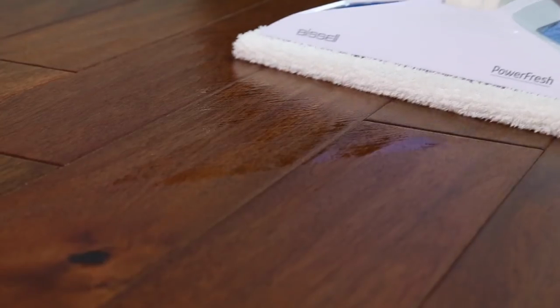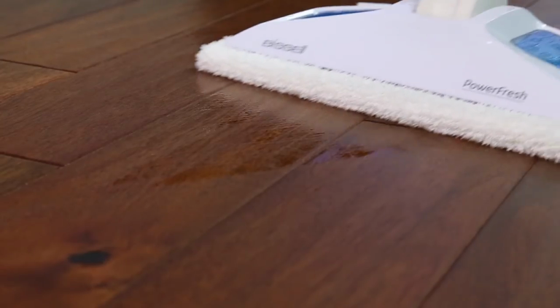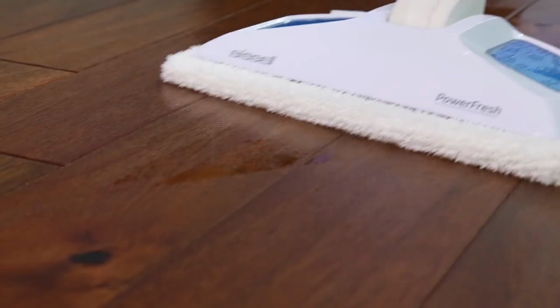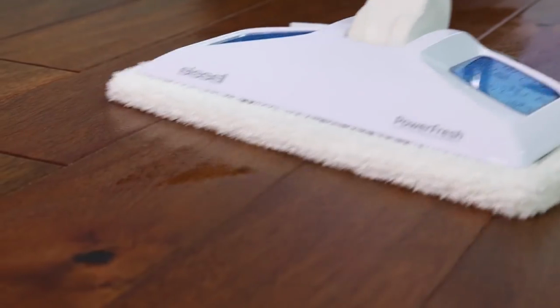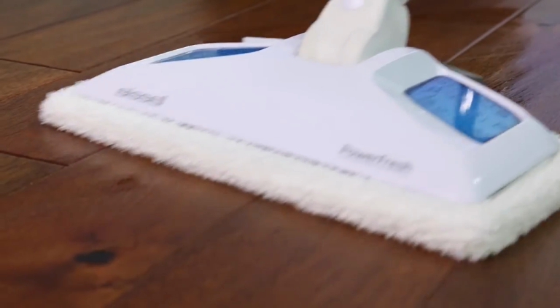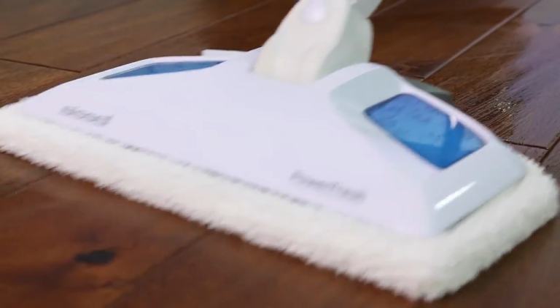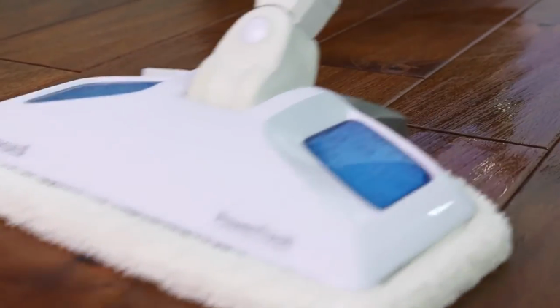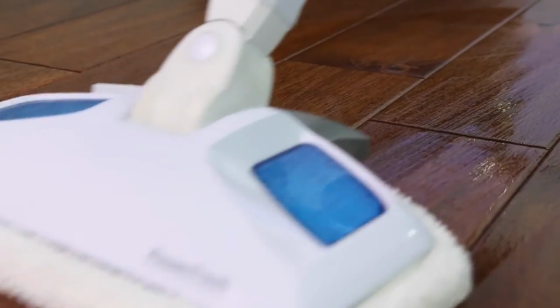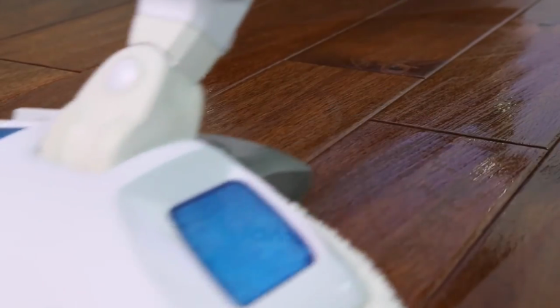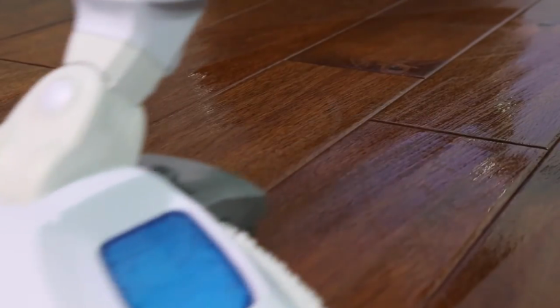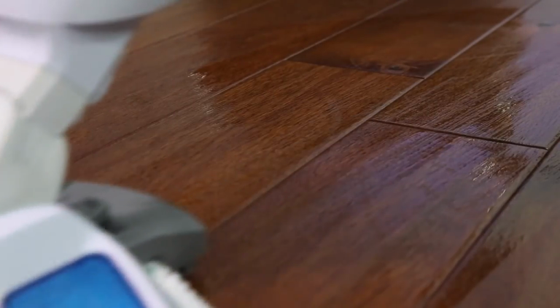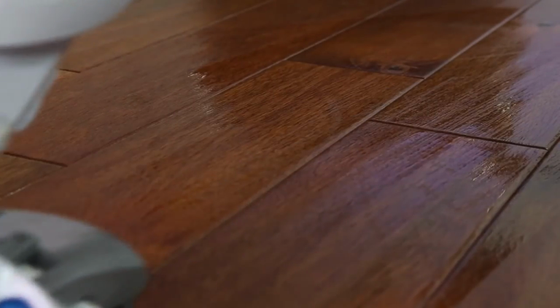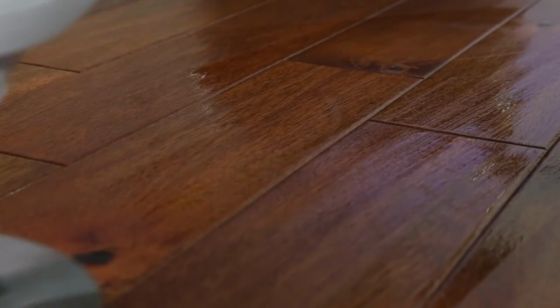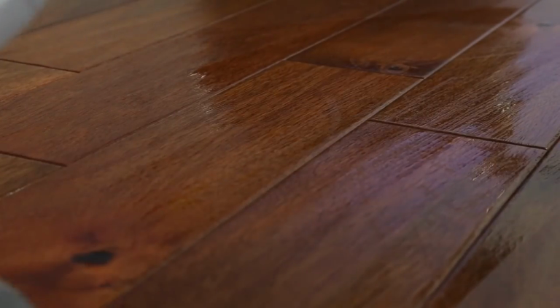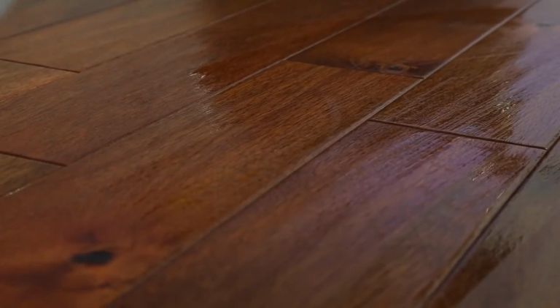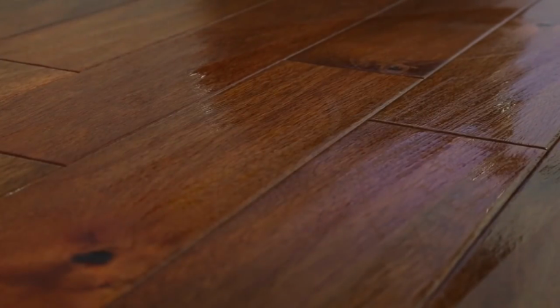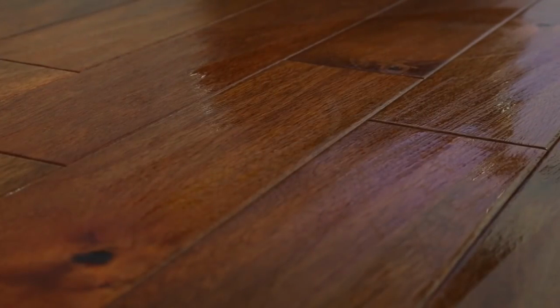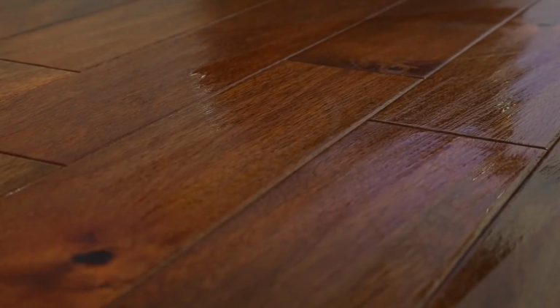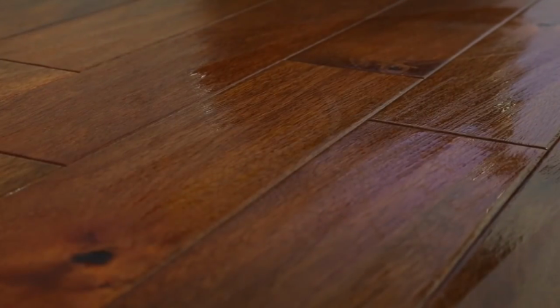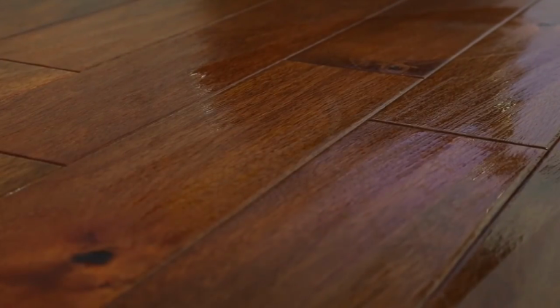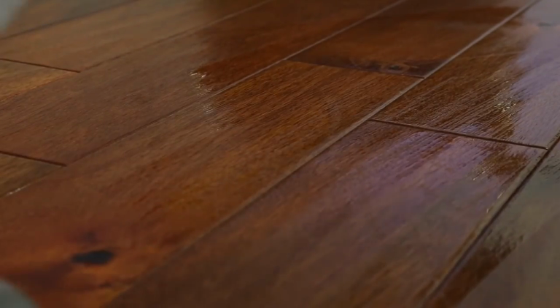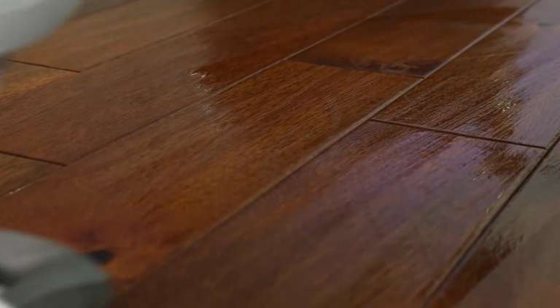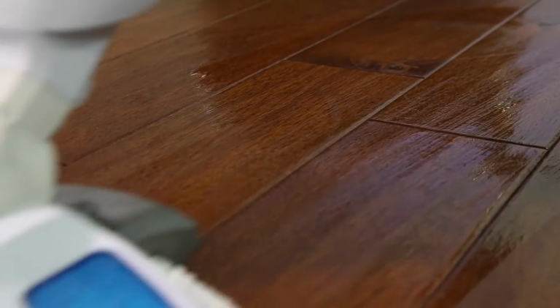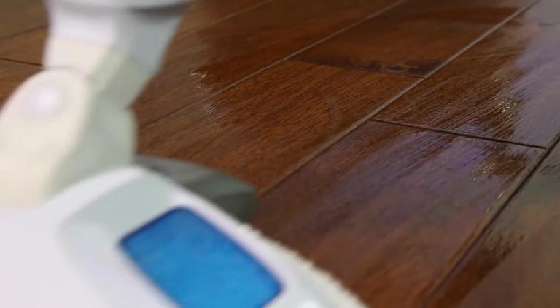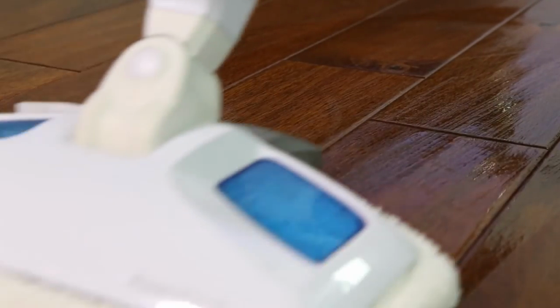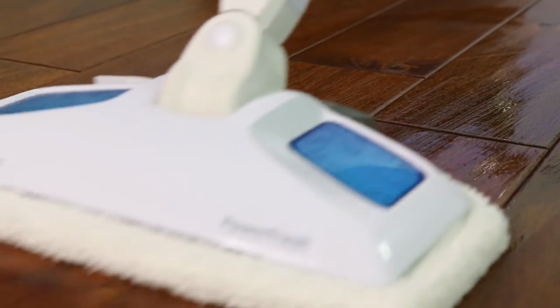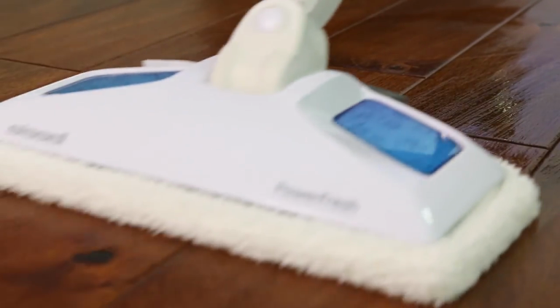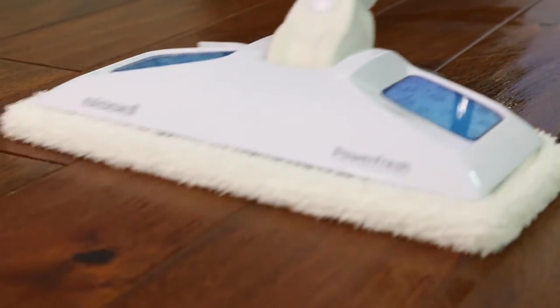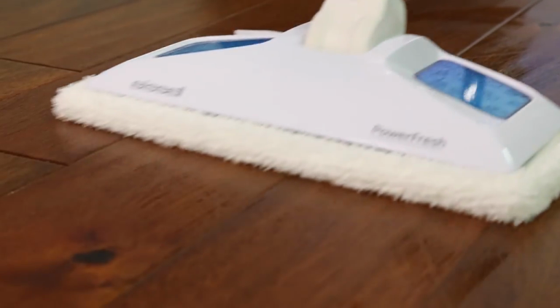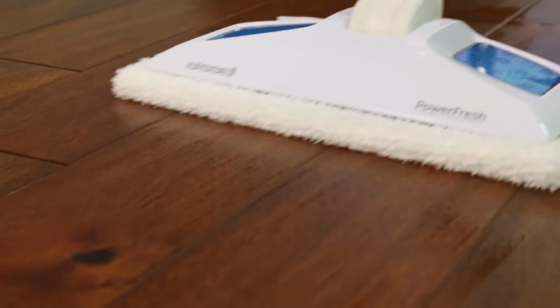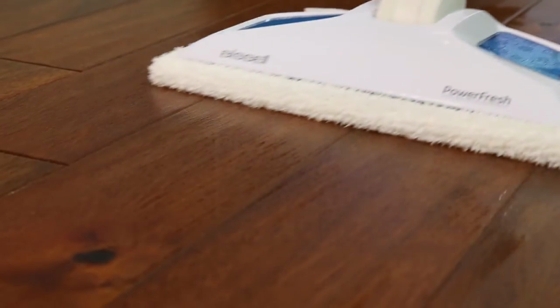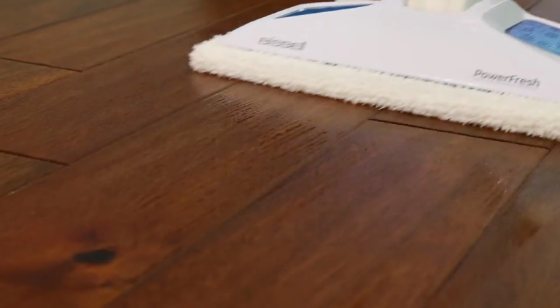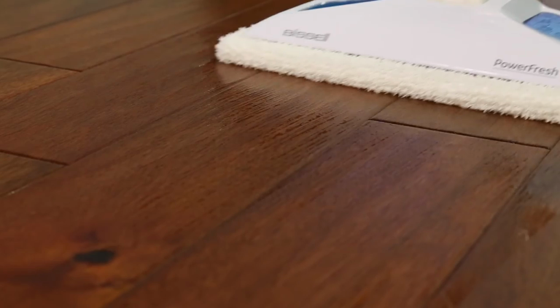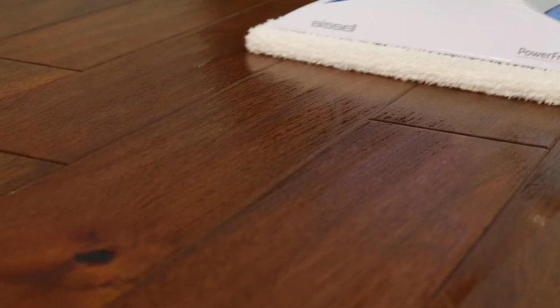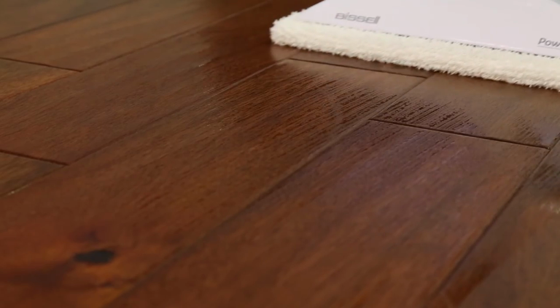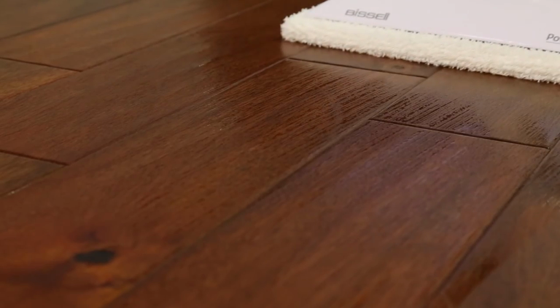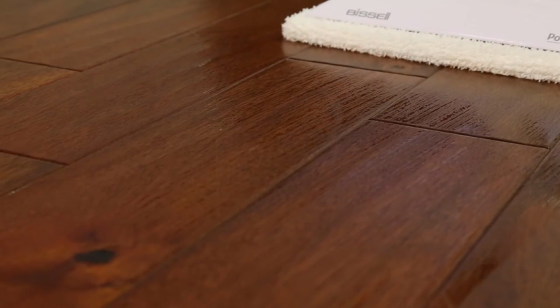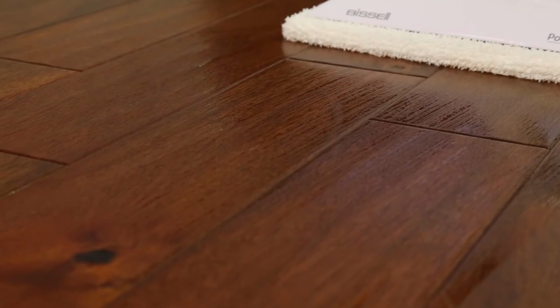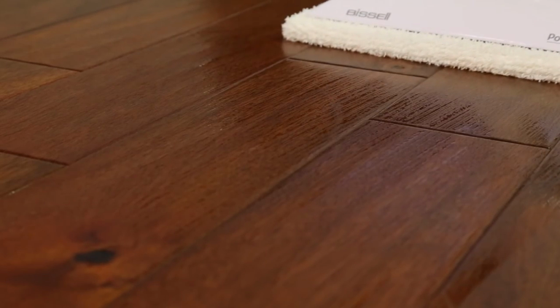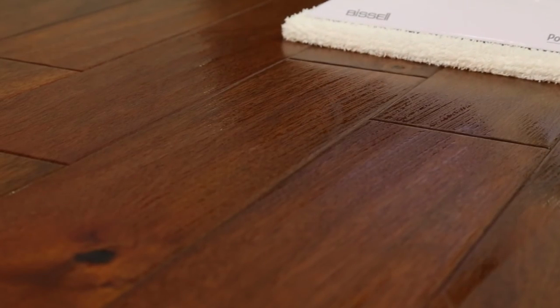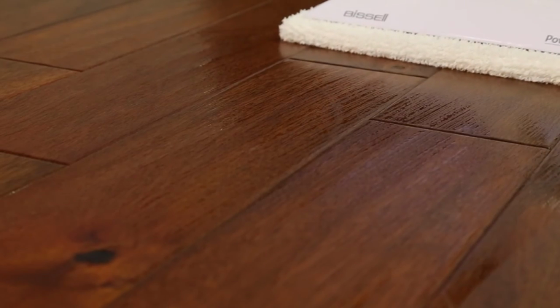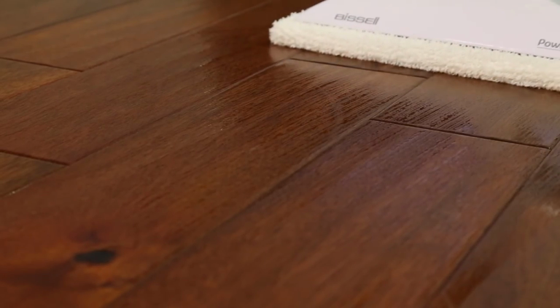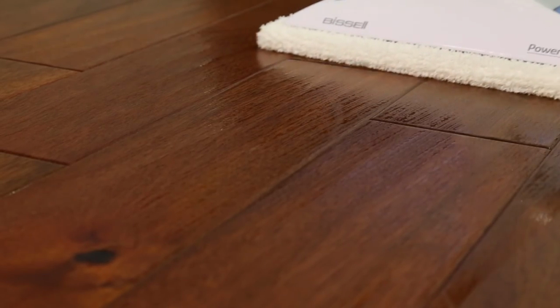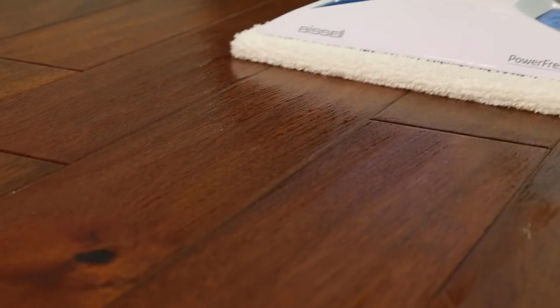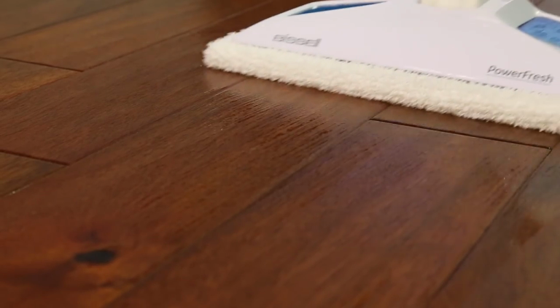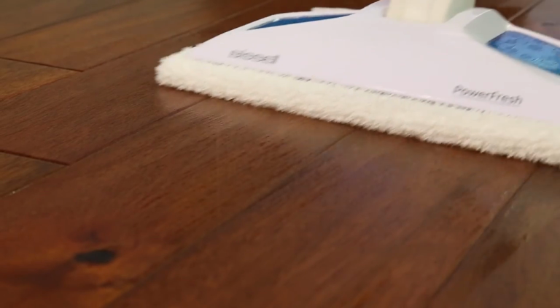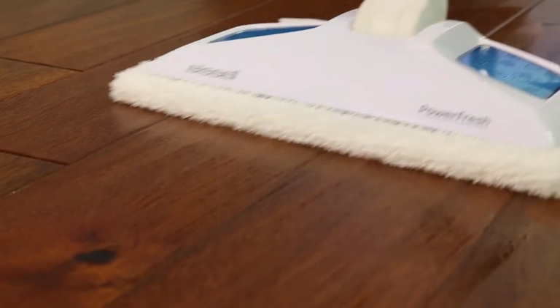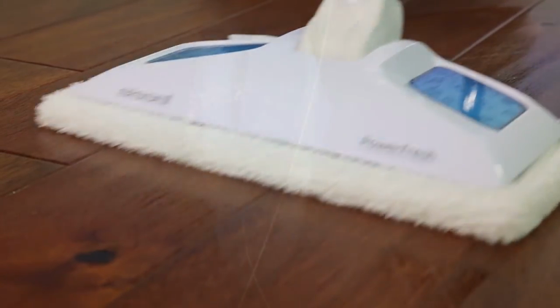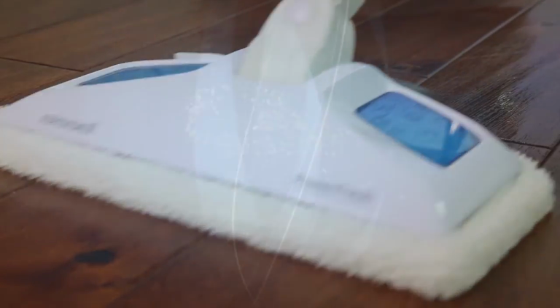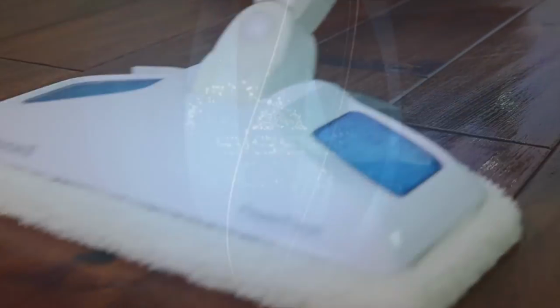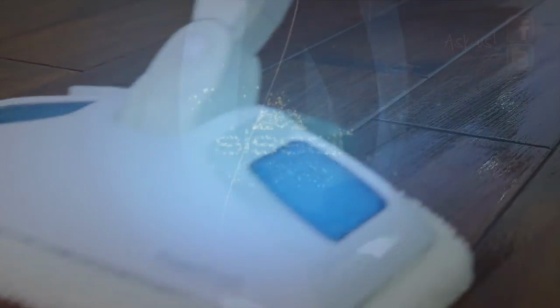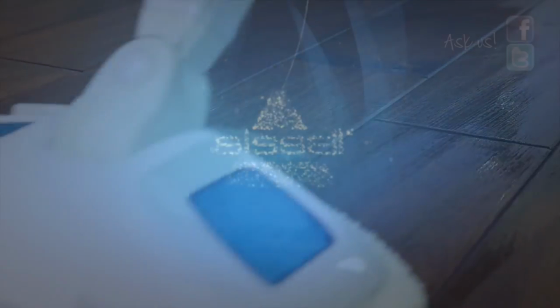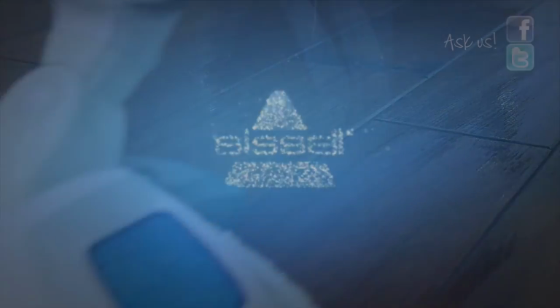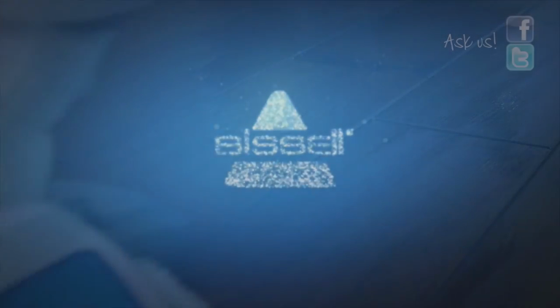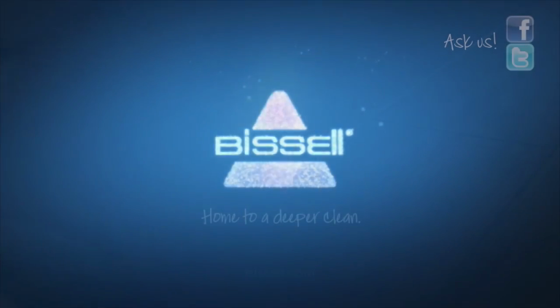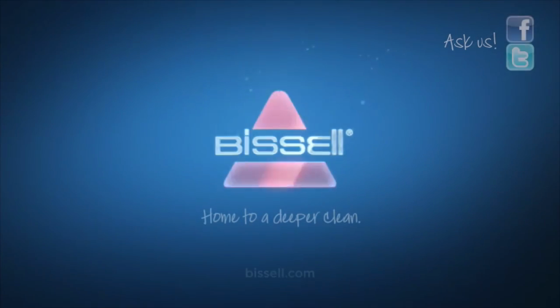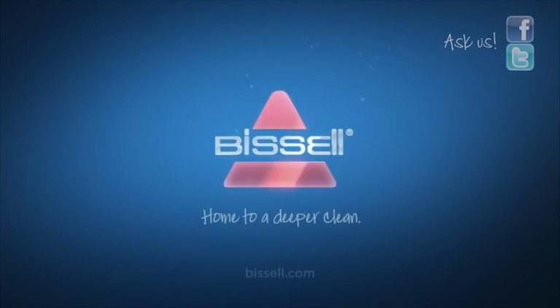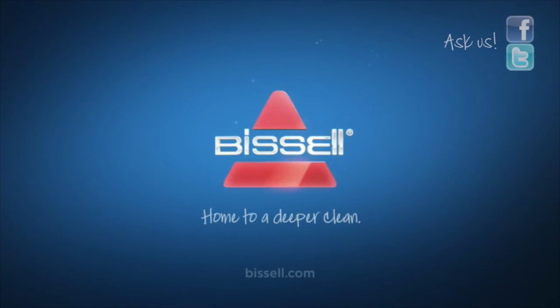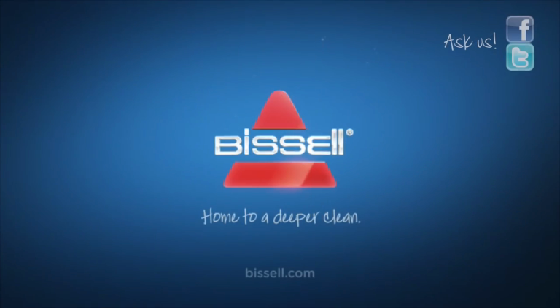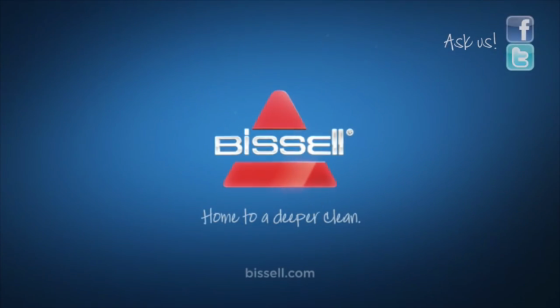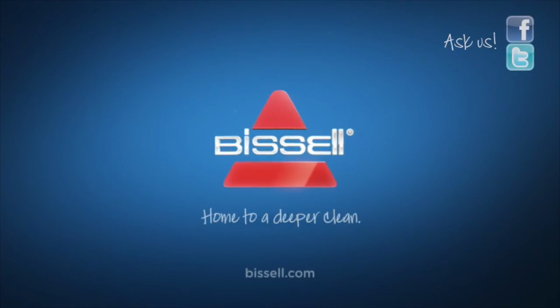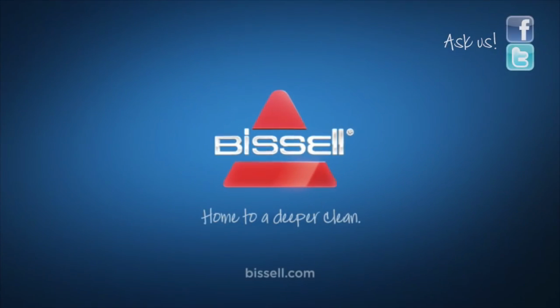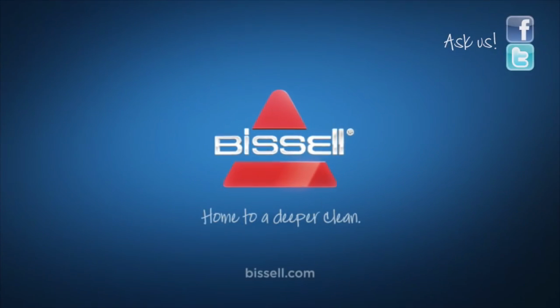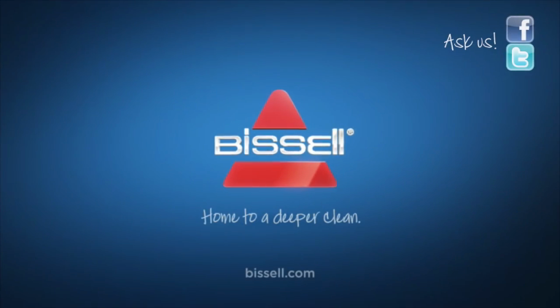Only water is to be used to fill the tank. Other solutions may cause breakdown of the gasket and other parts of the machine. Thanks for having me.